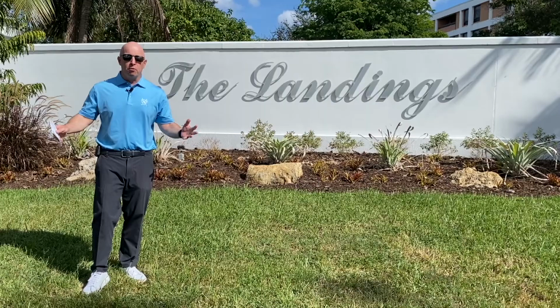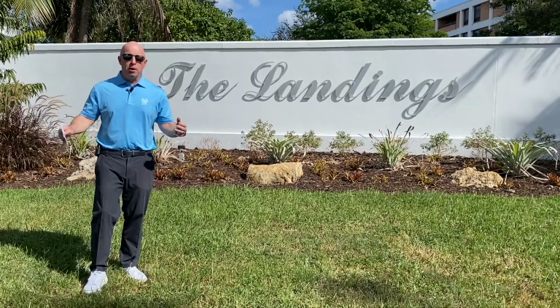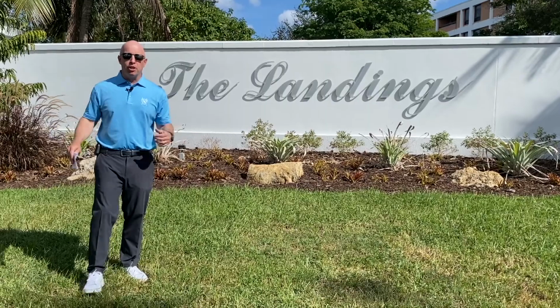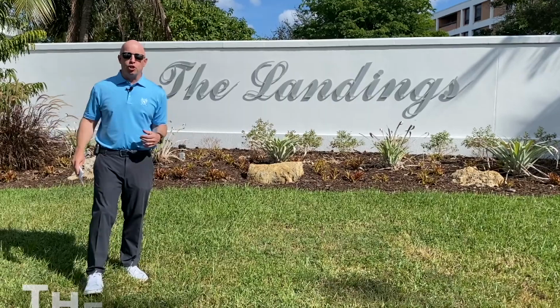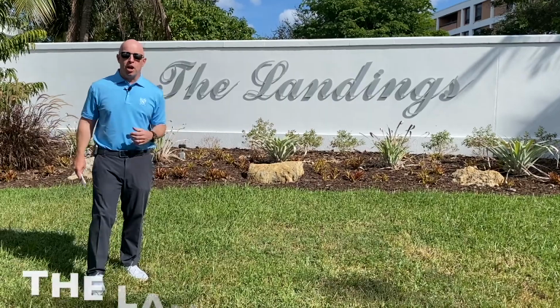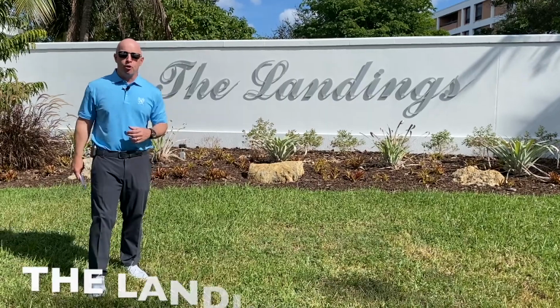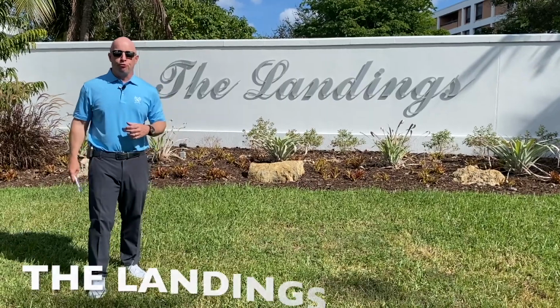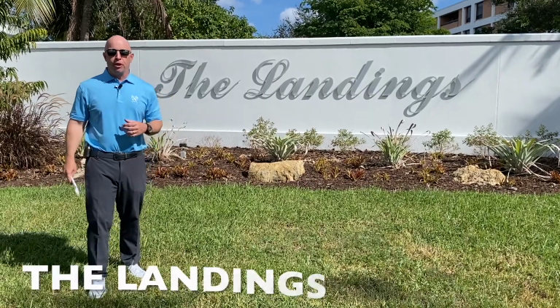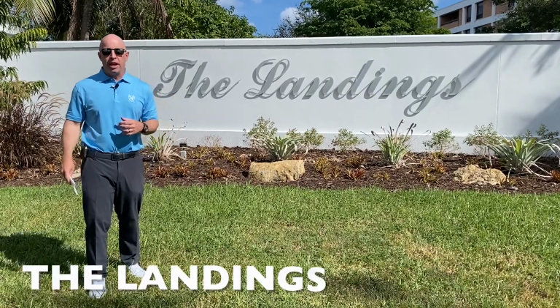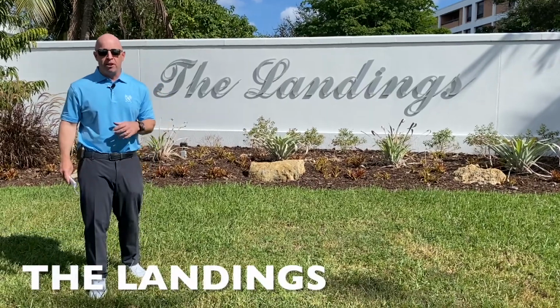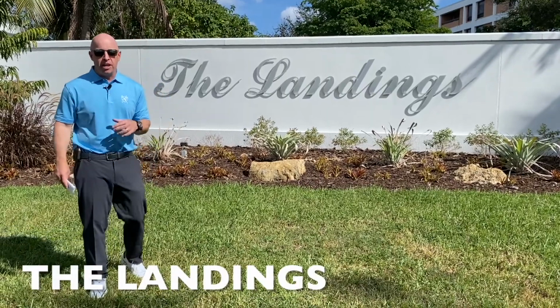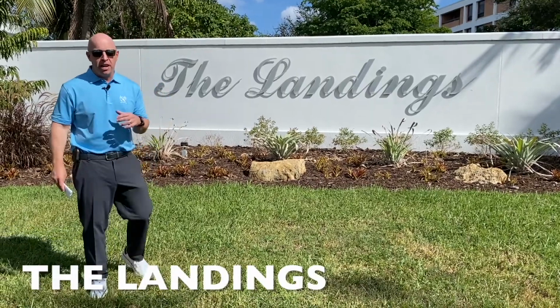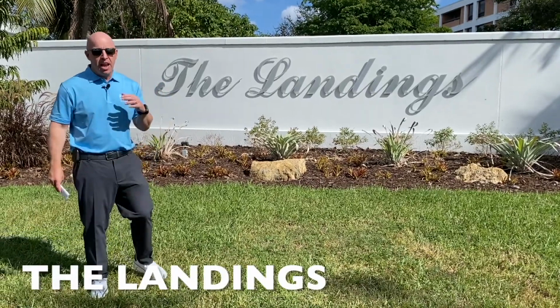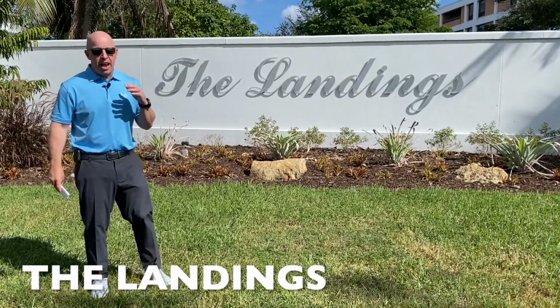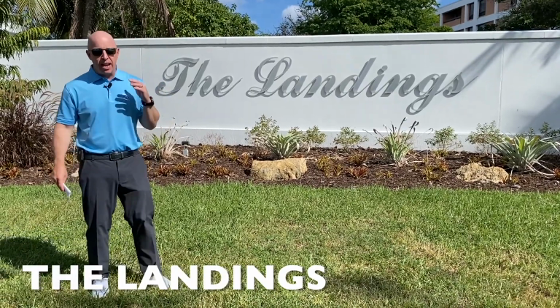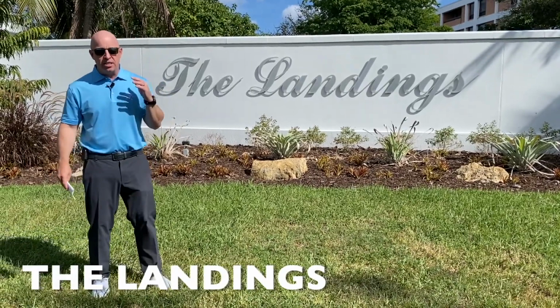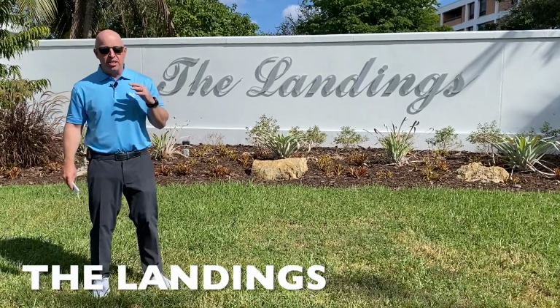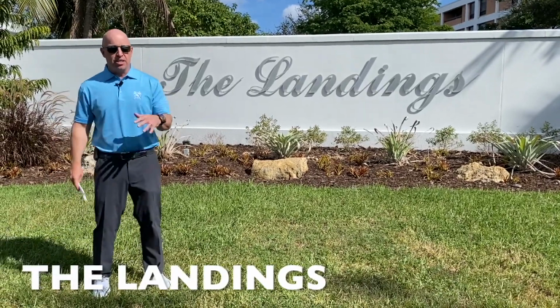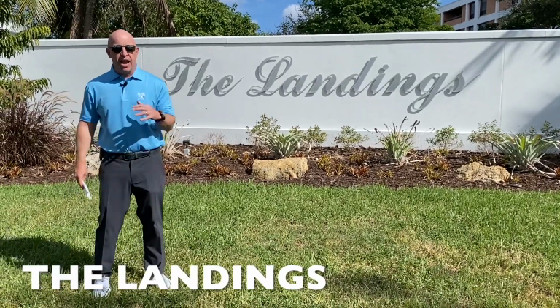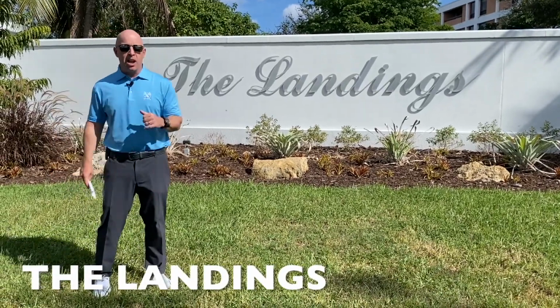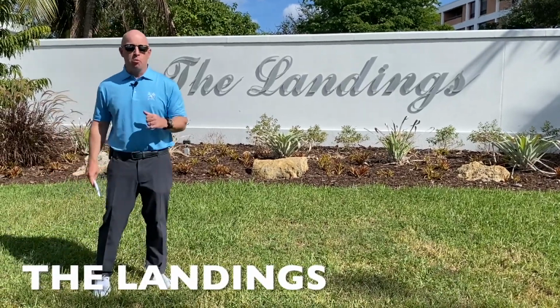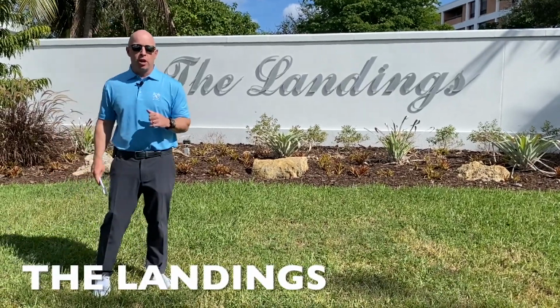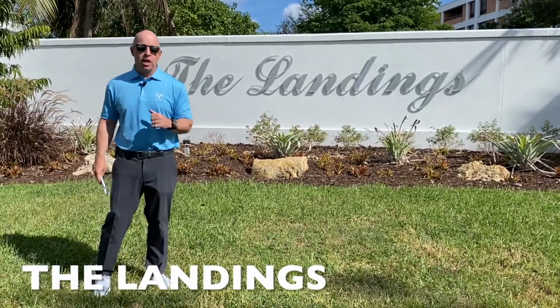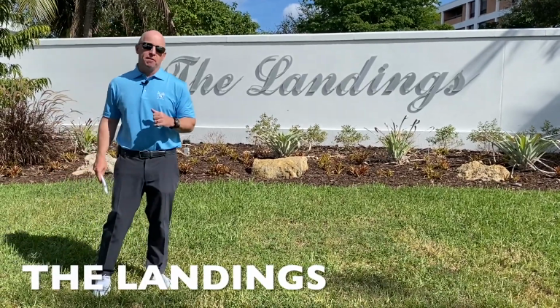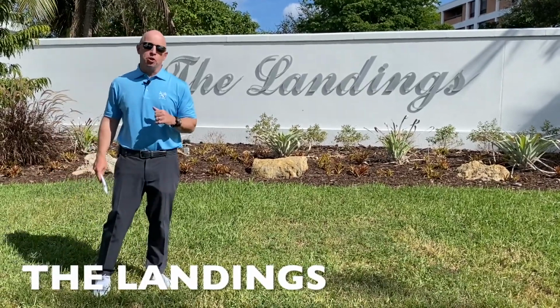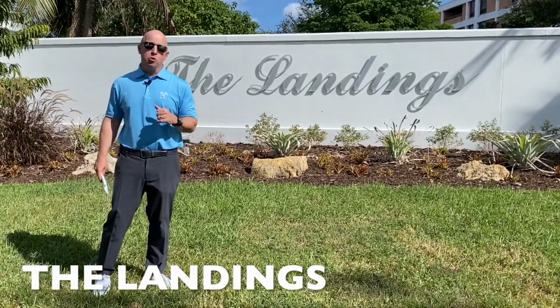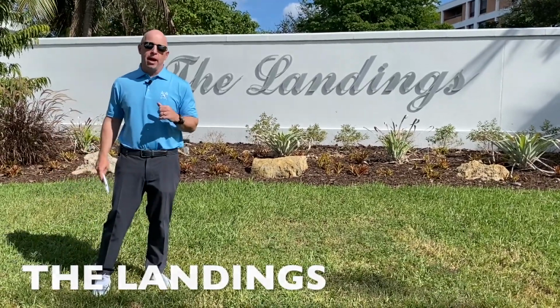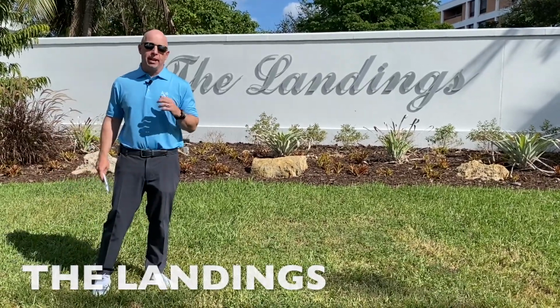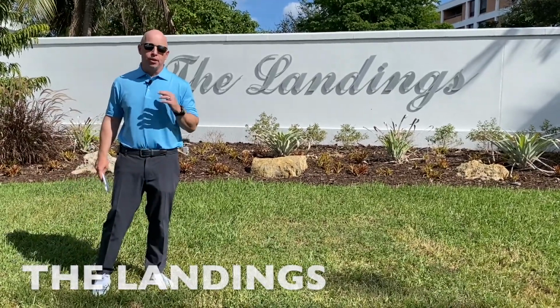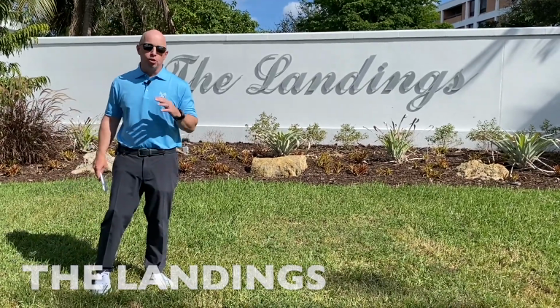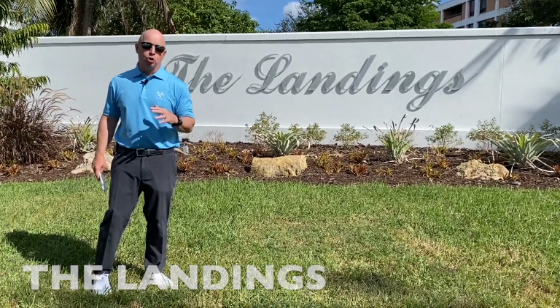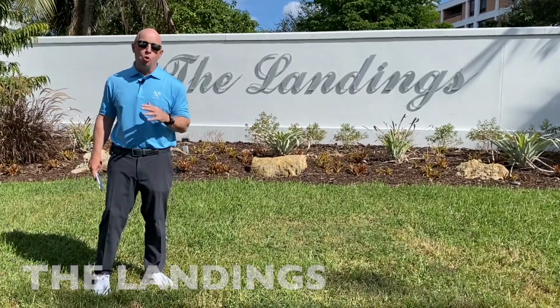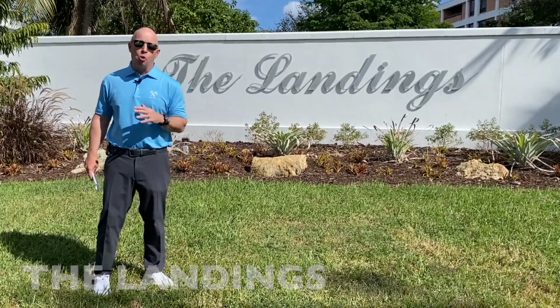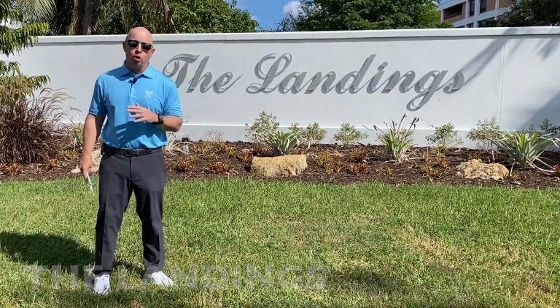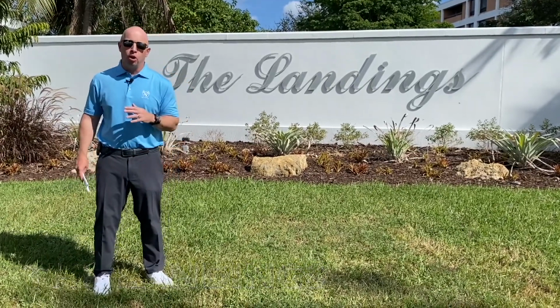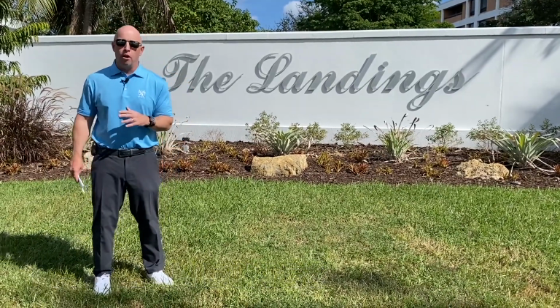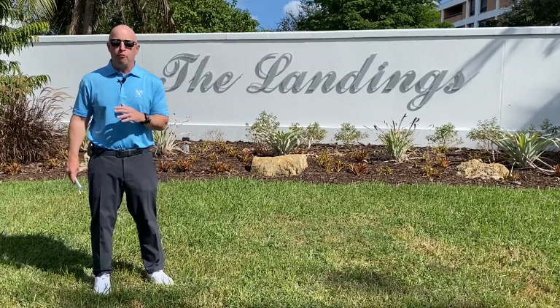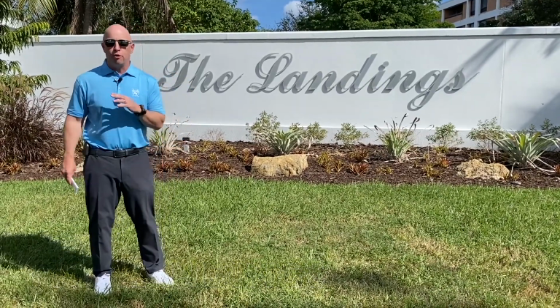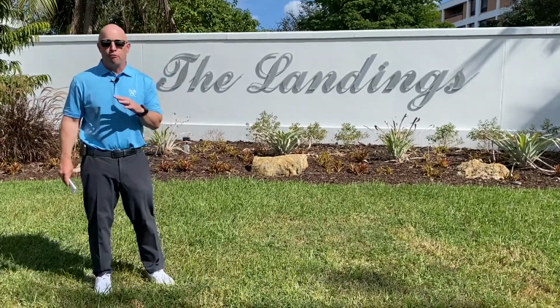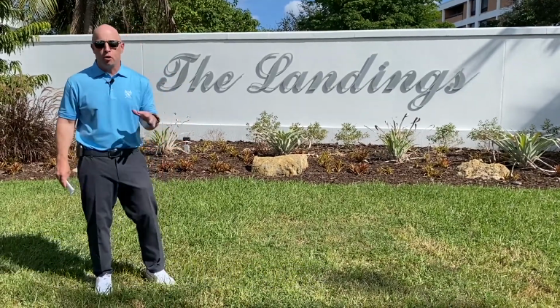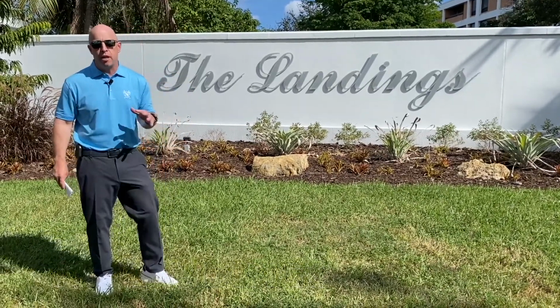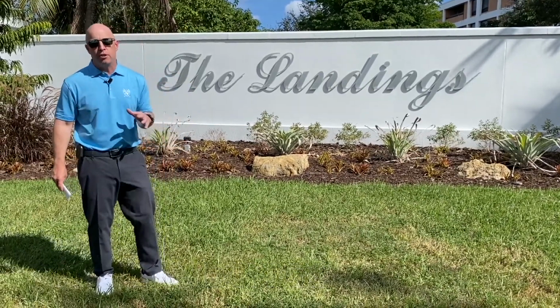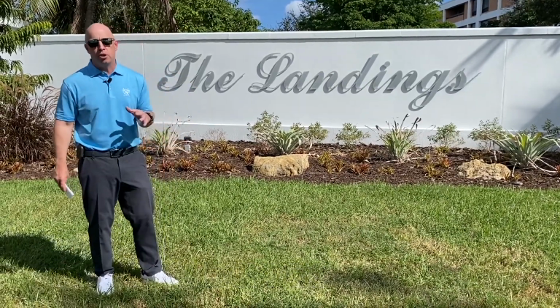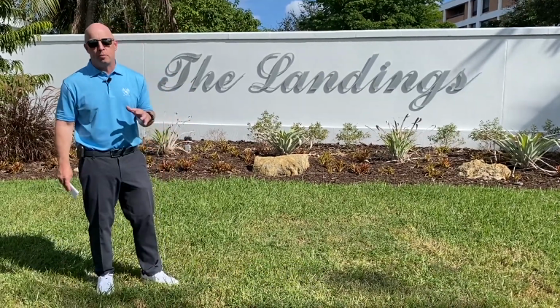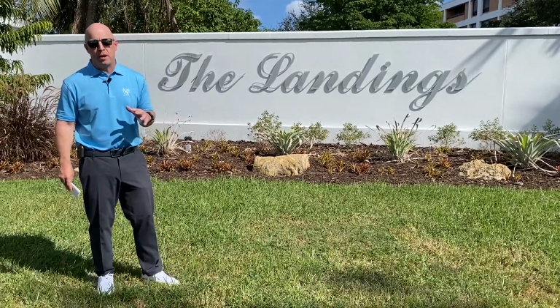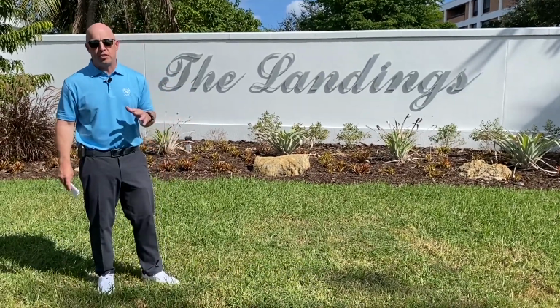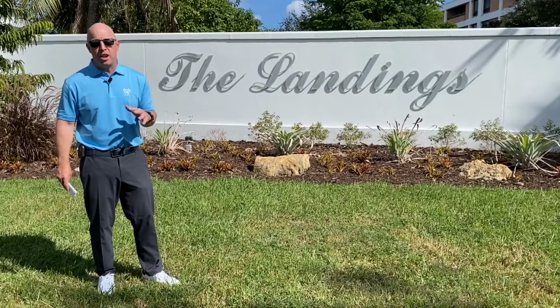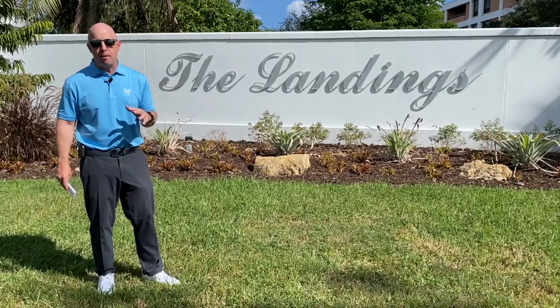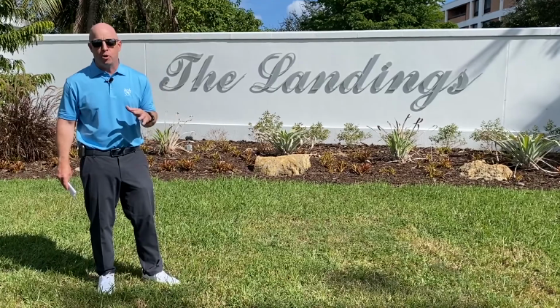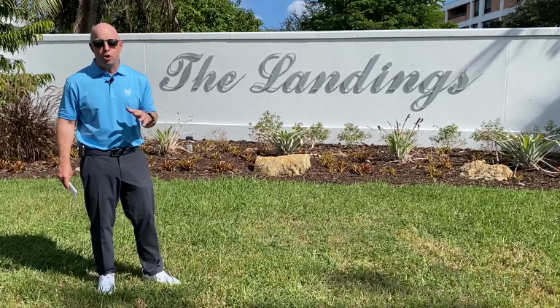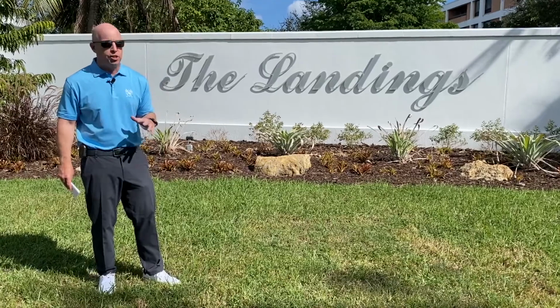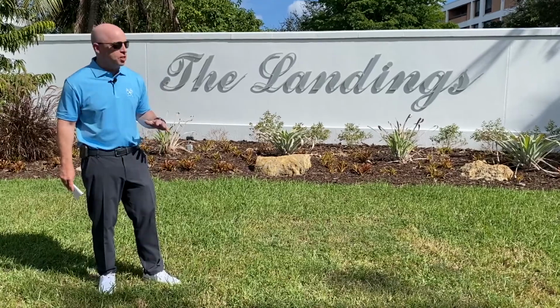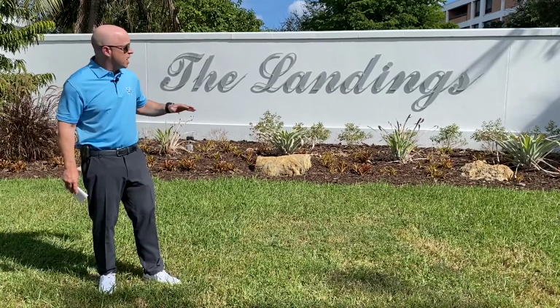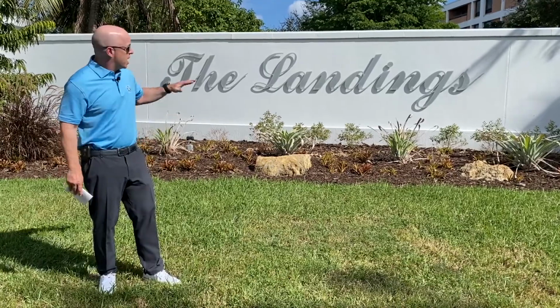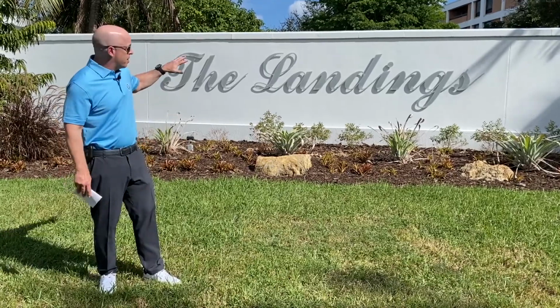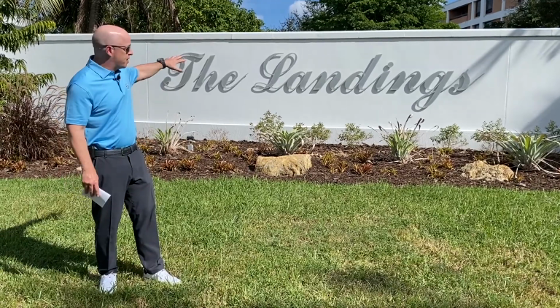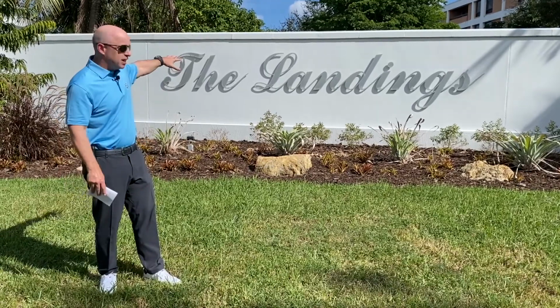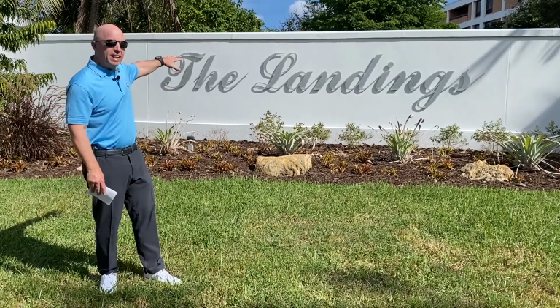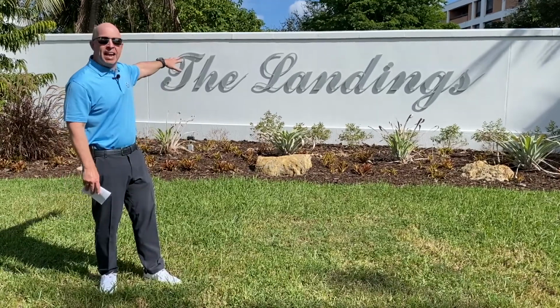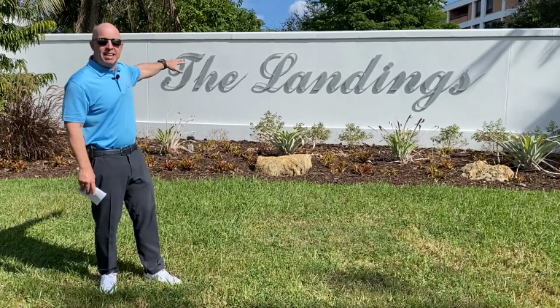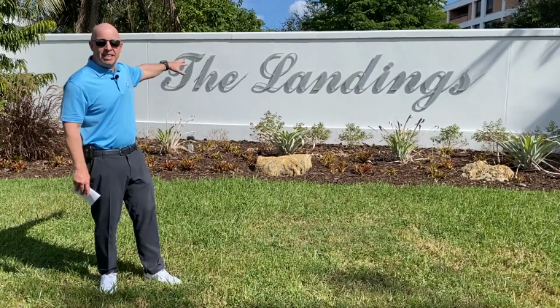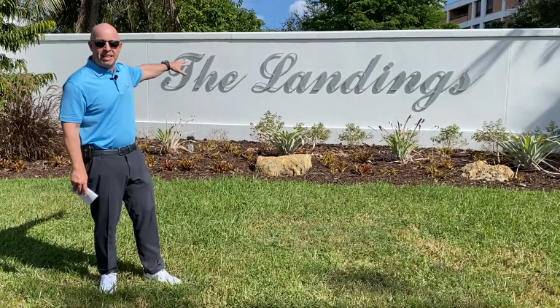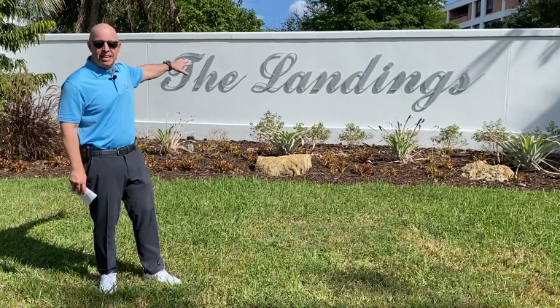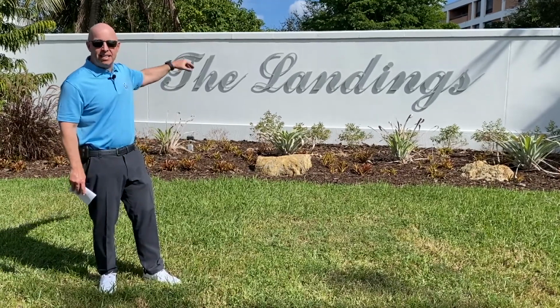Hey everybody, John O'Flaherty, and today we're going to give you a little tour of one of Fort Lauderdale's best neighborhoods, the Landings.